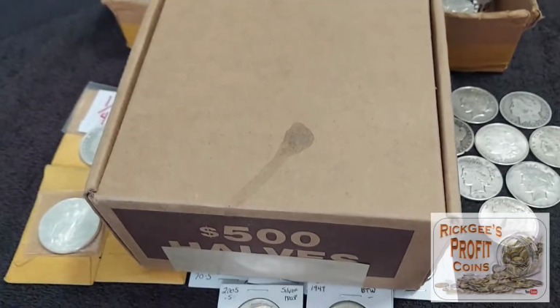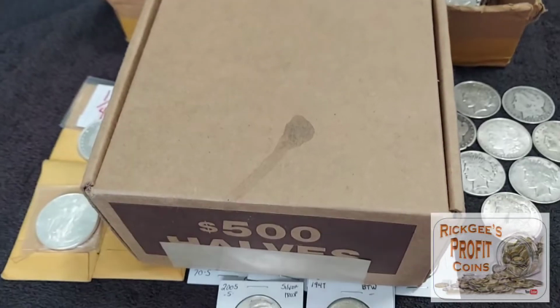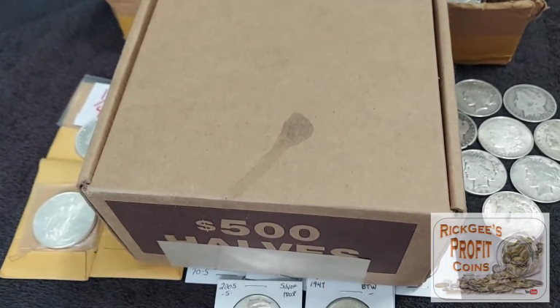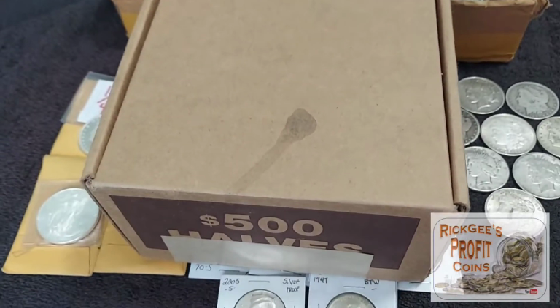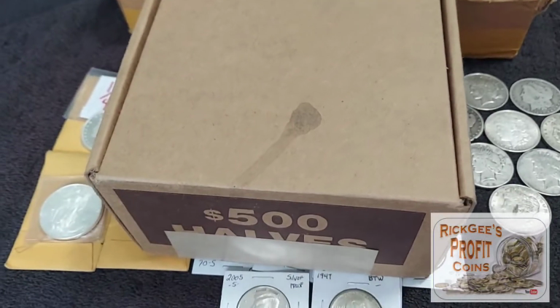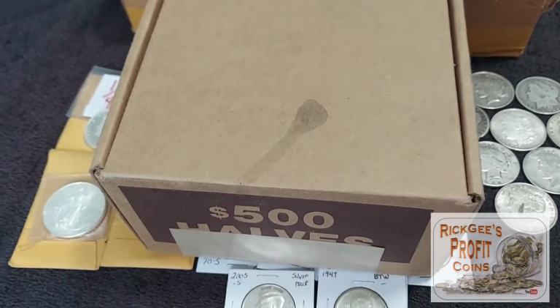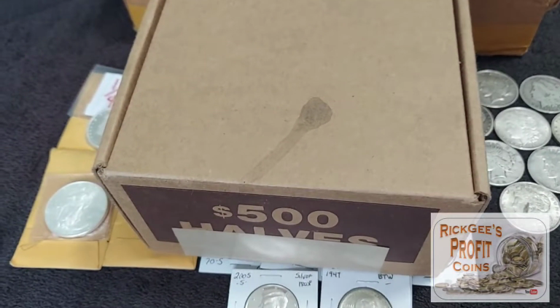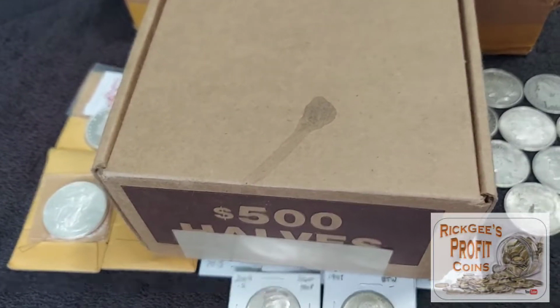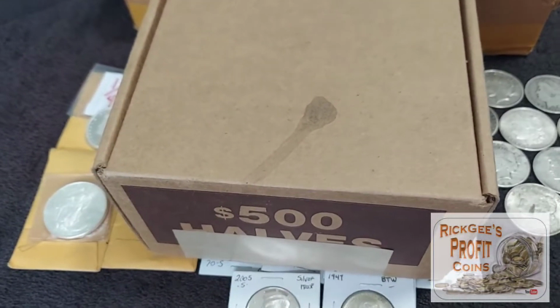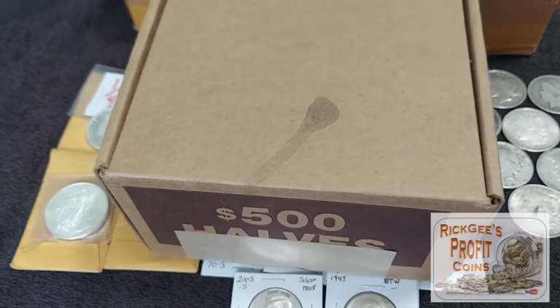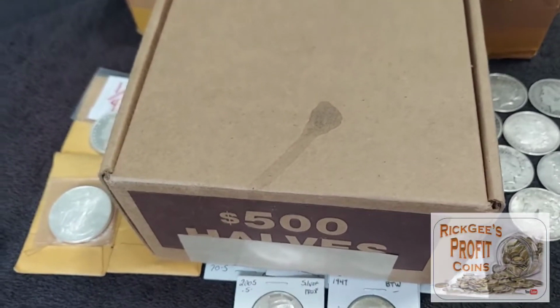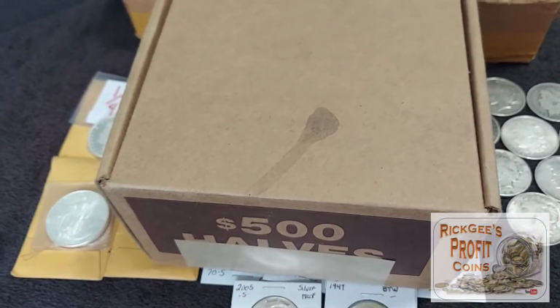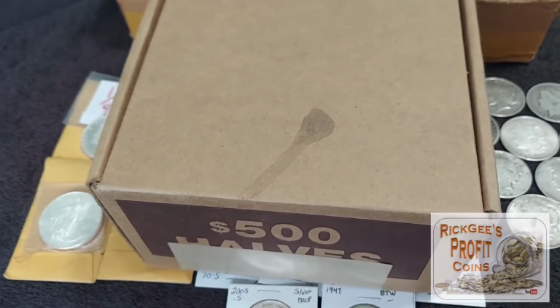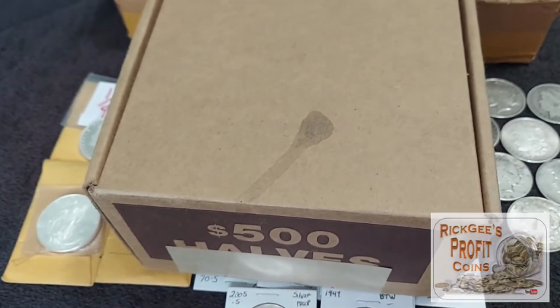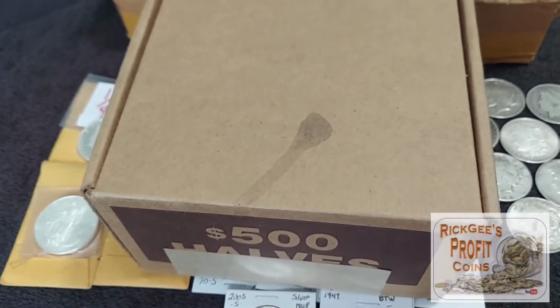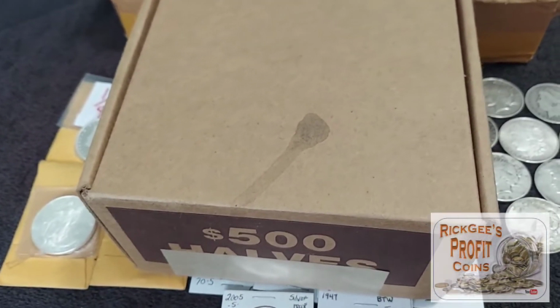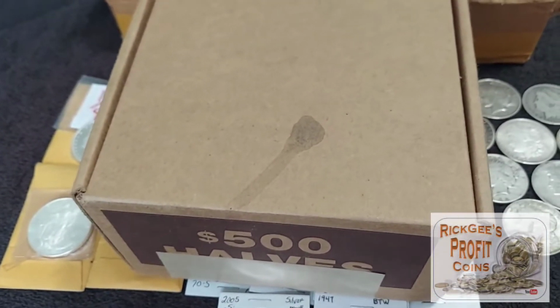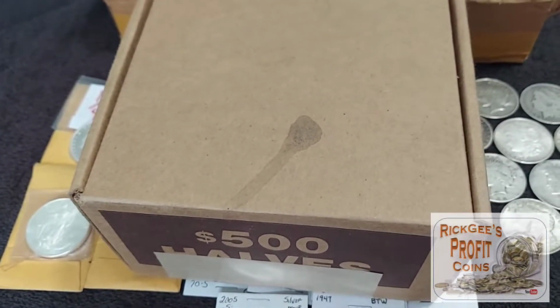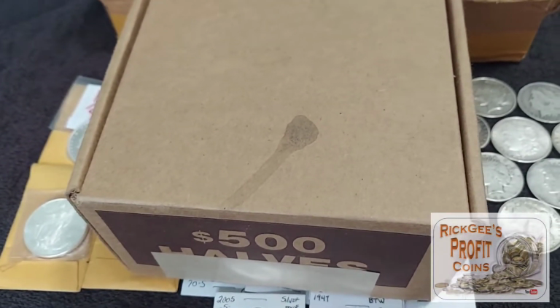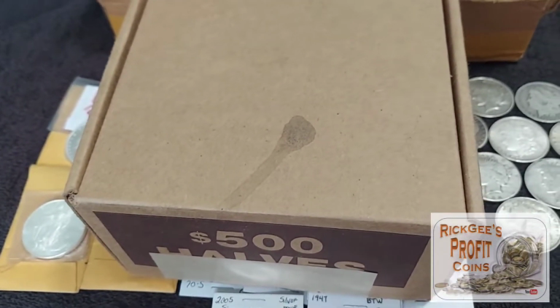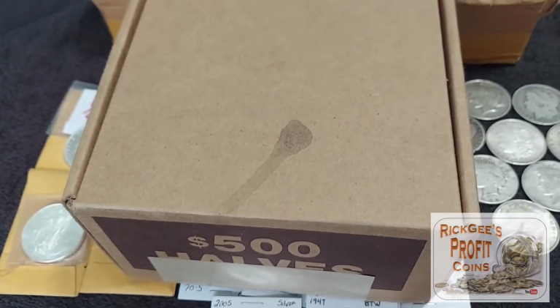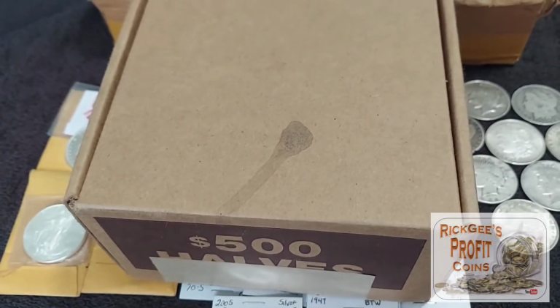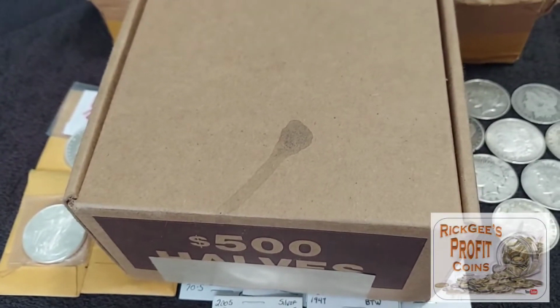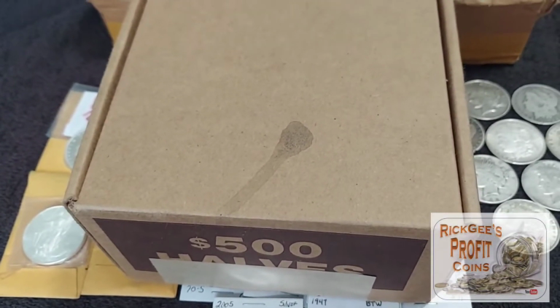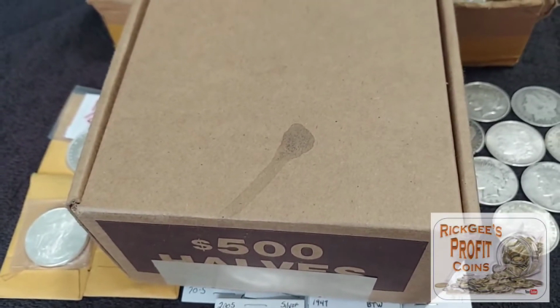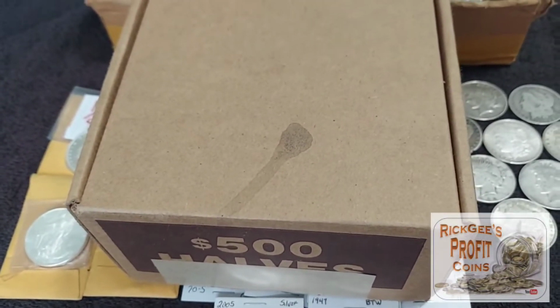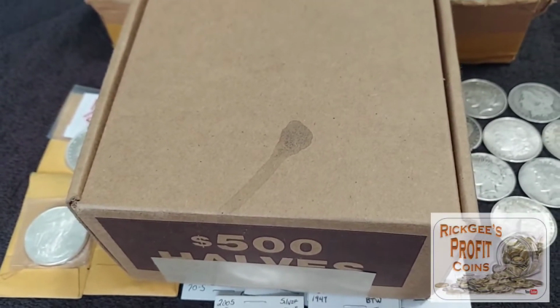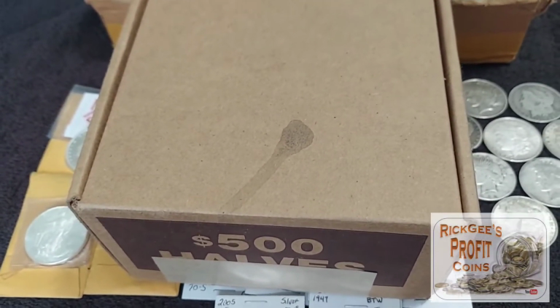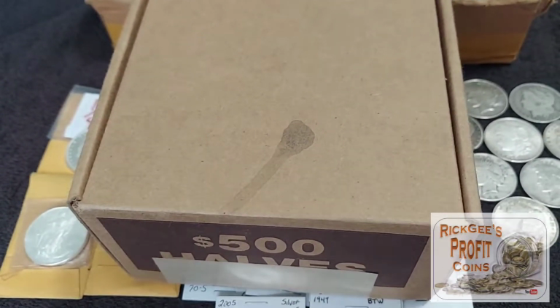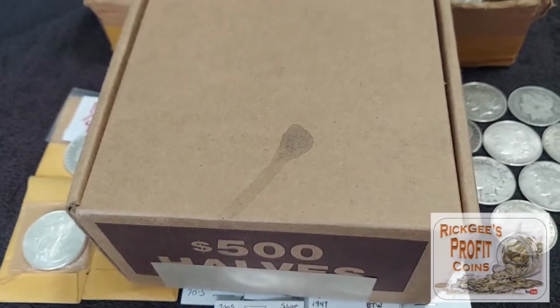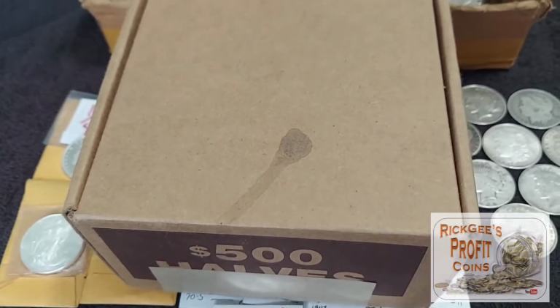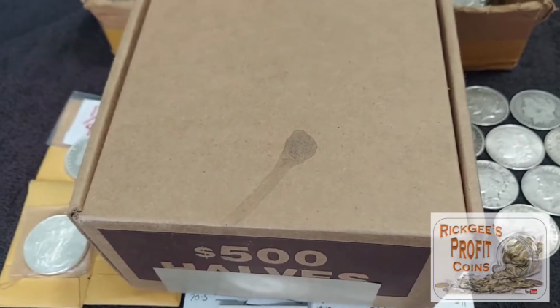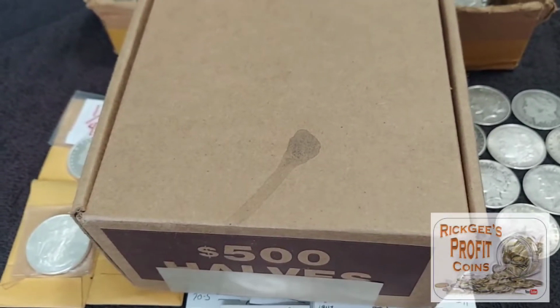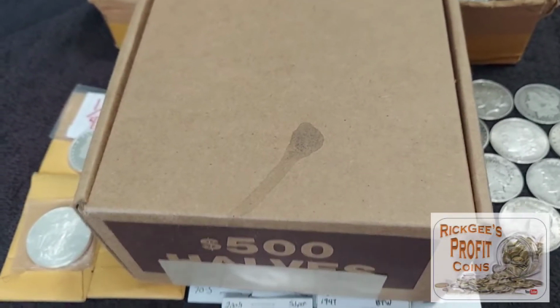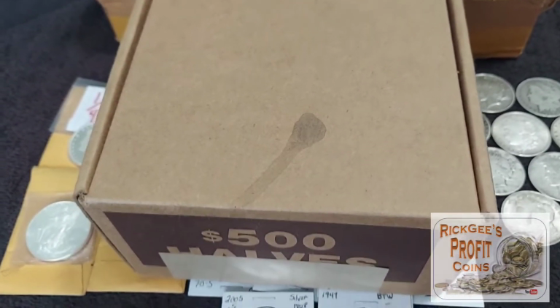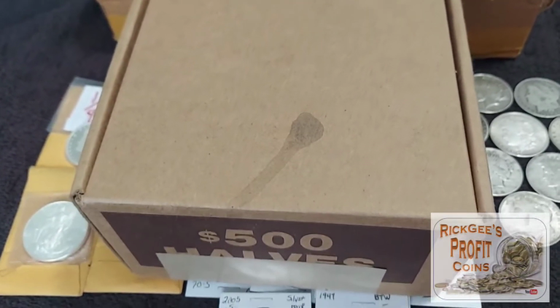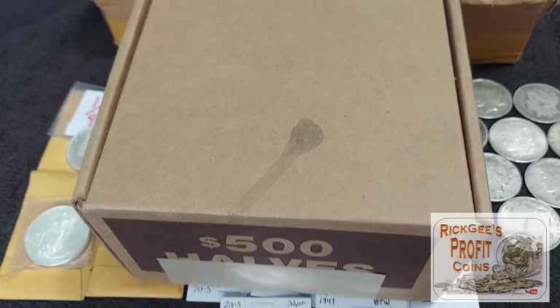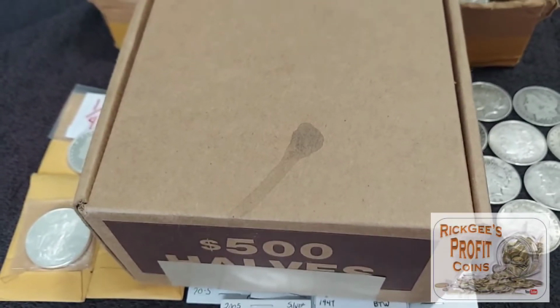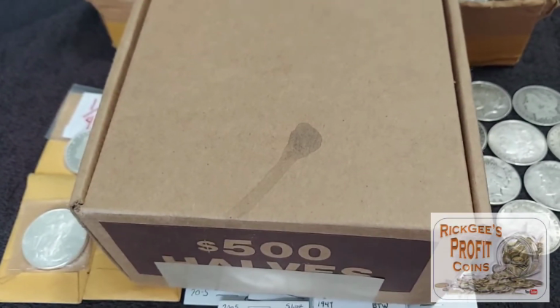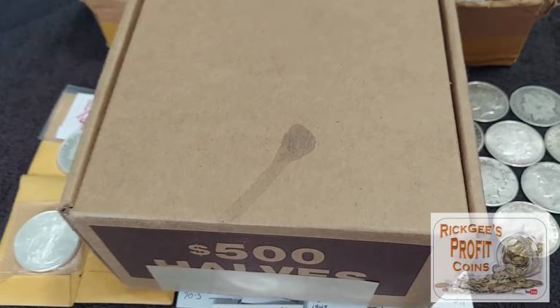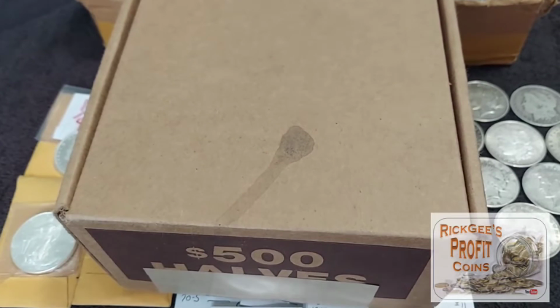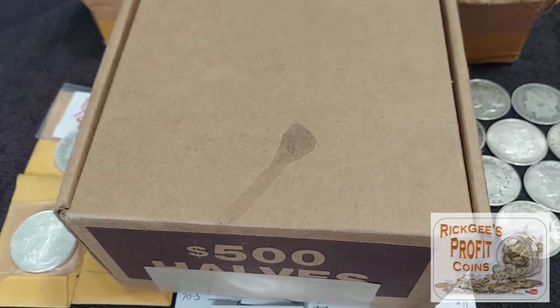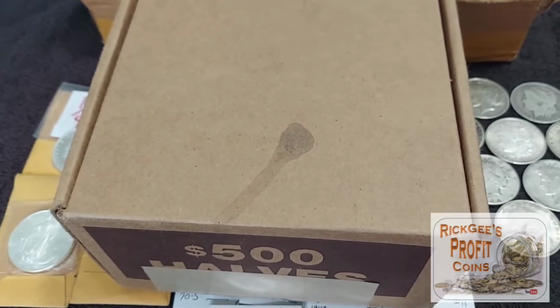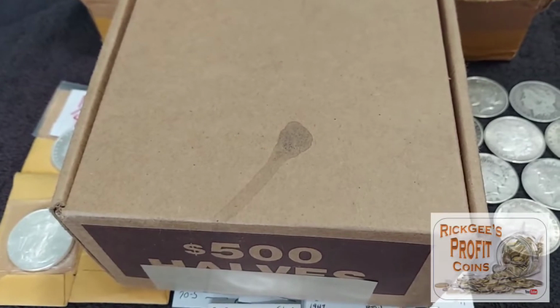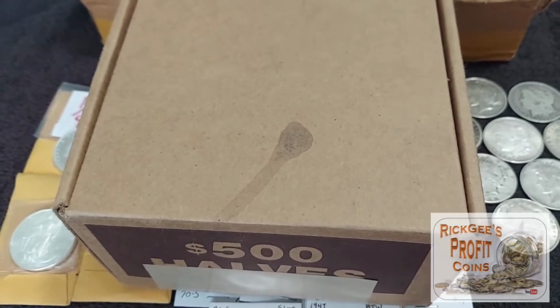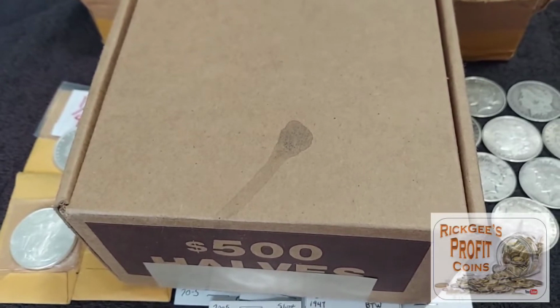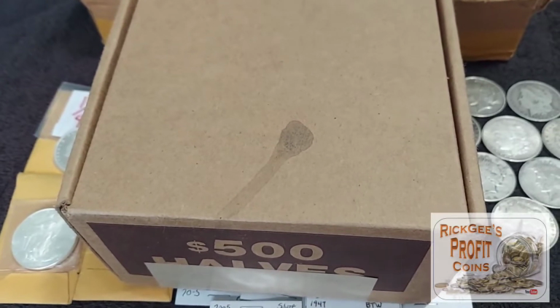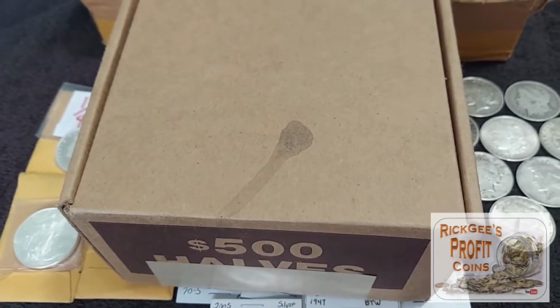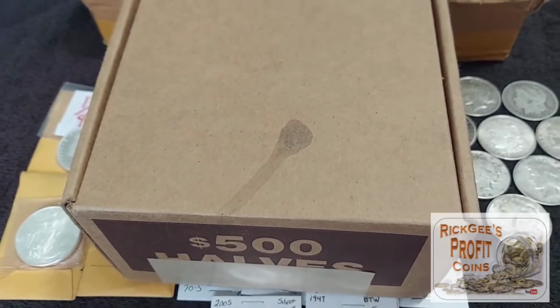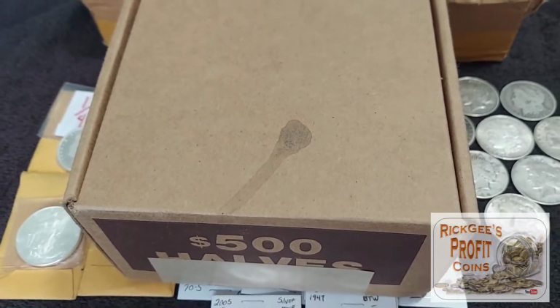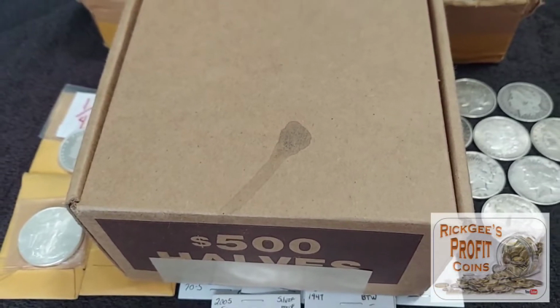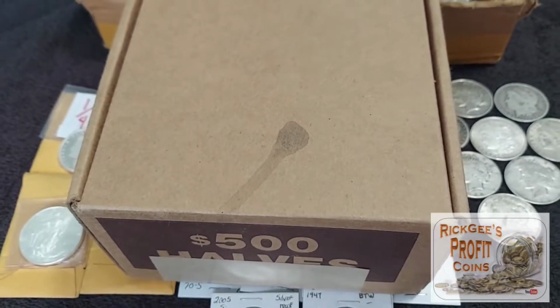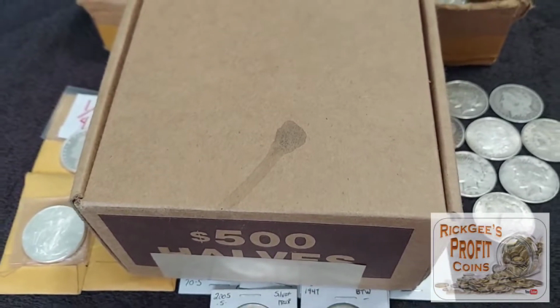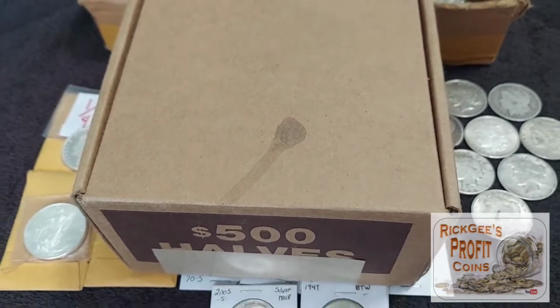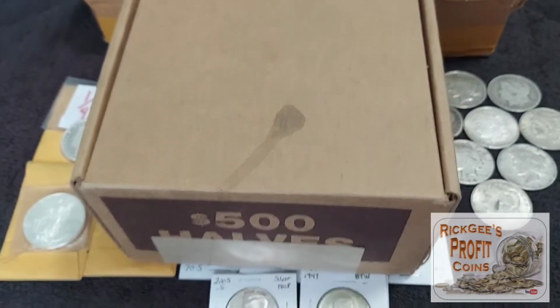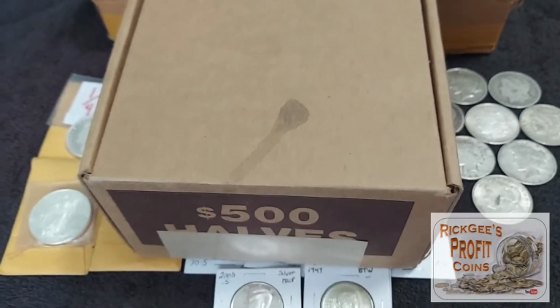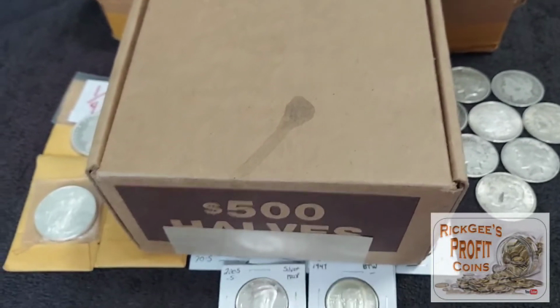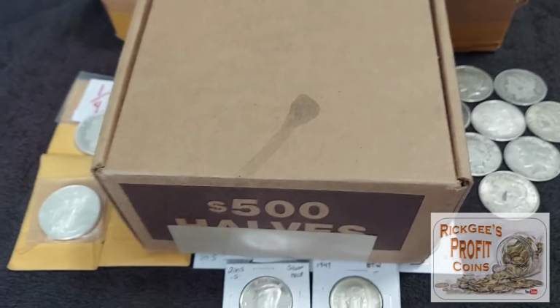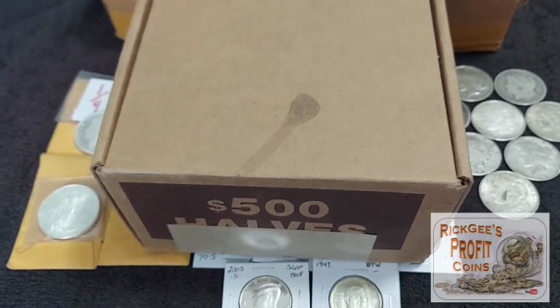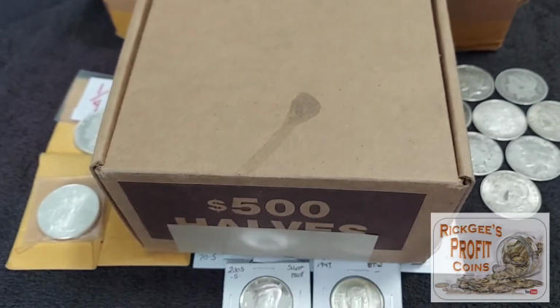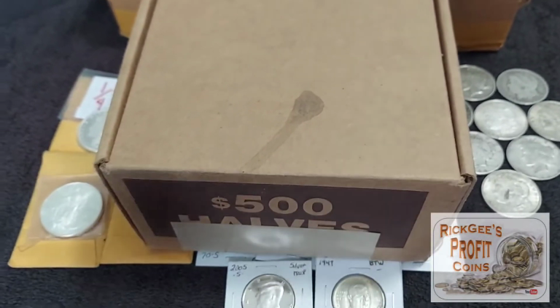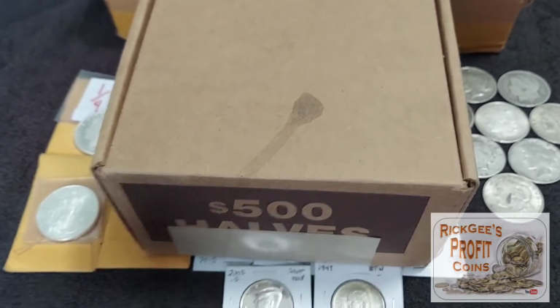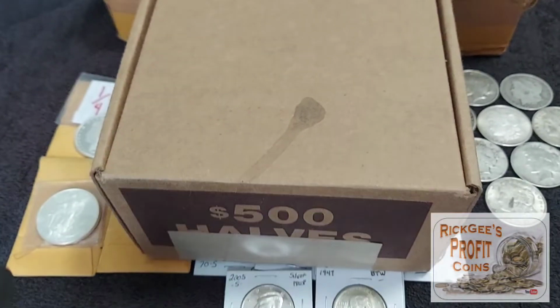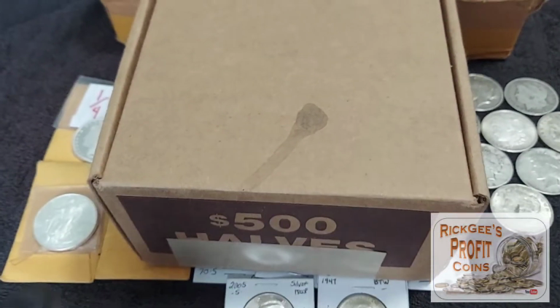What is up YouTube? This is Rick G. I am back with another video and we are having a one box stream. That's right, one box.